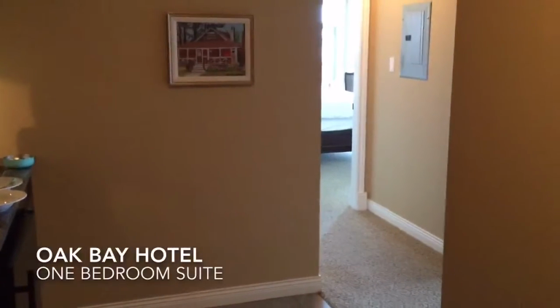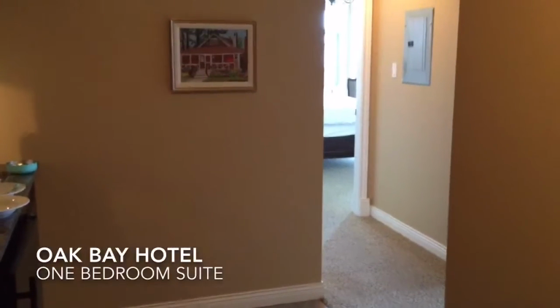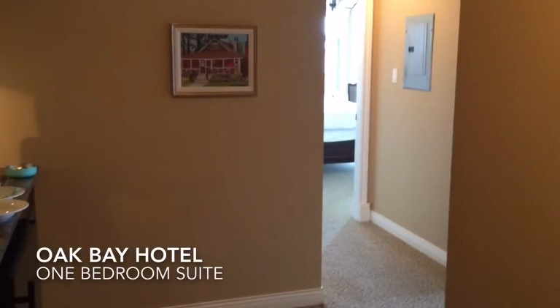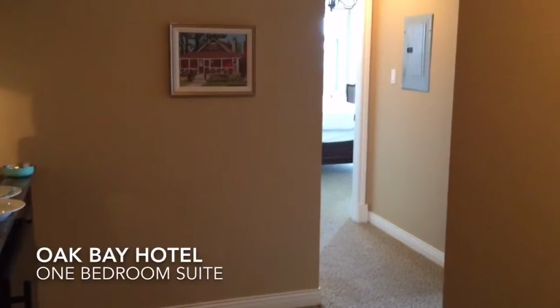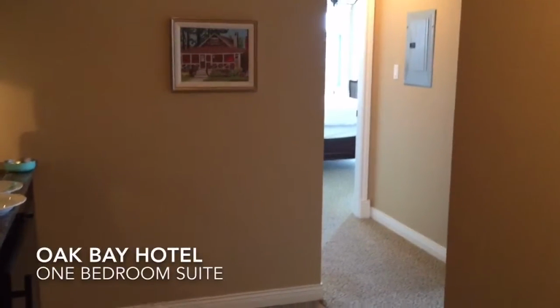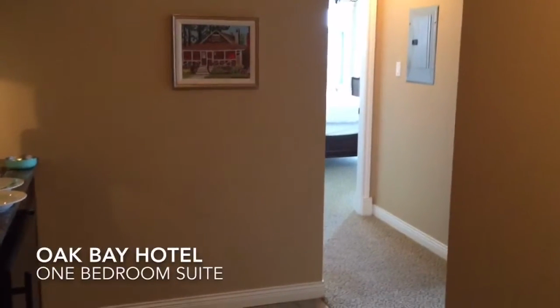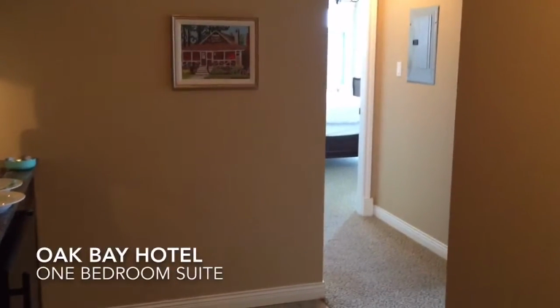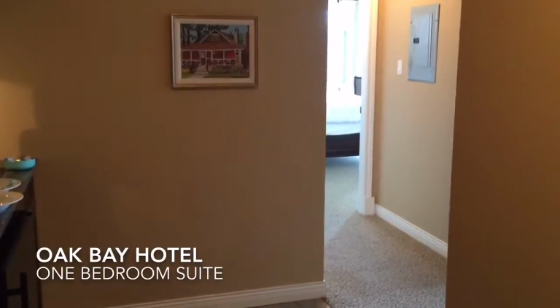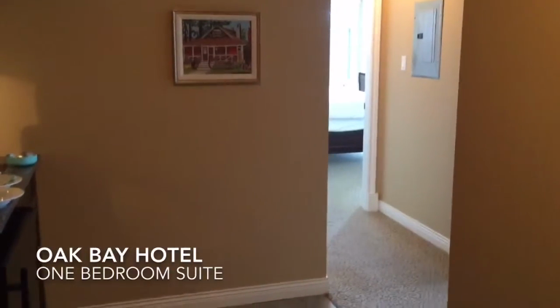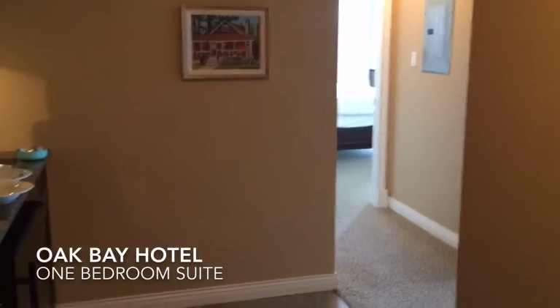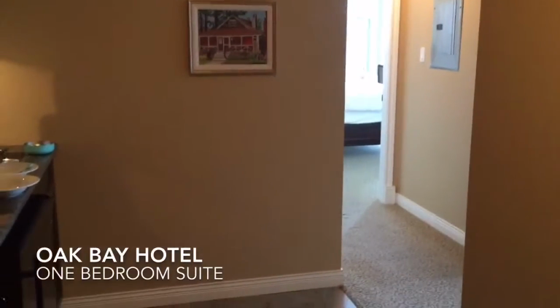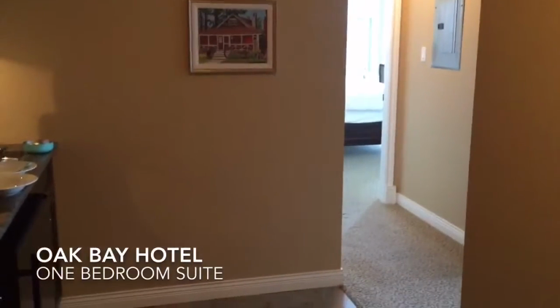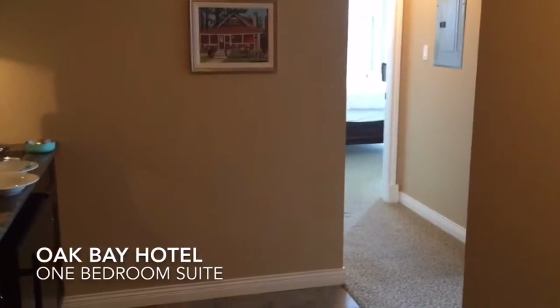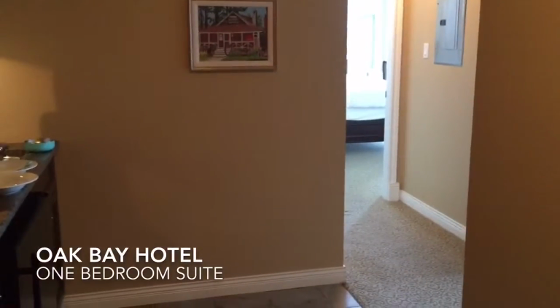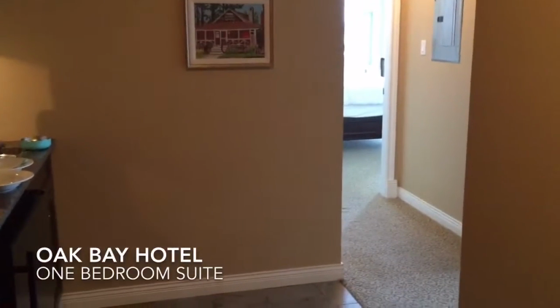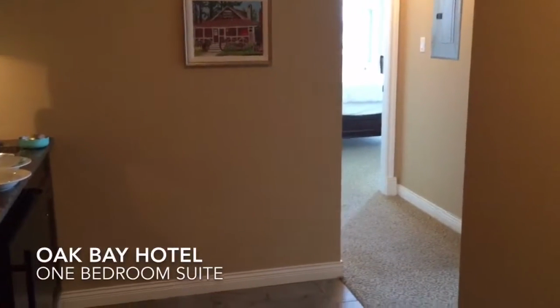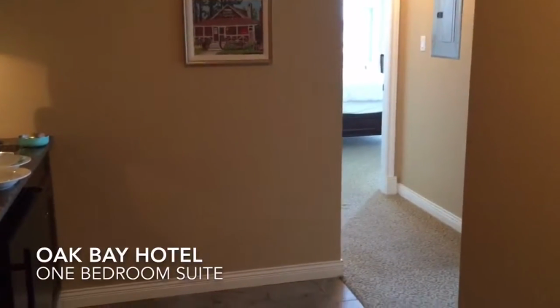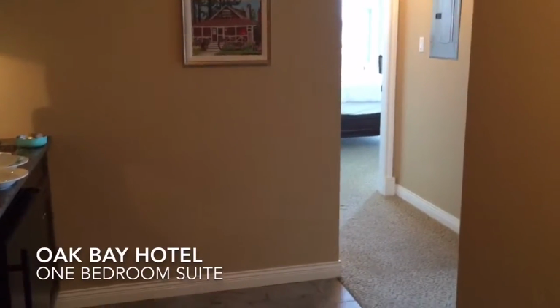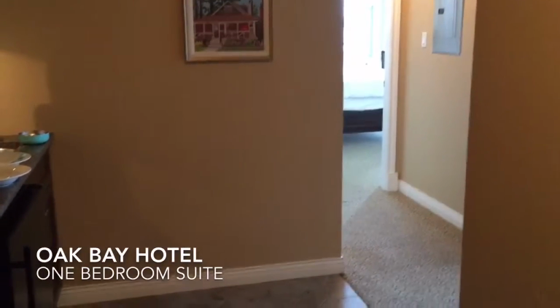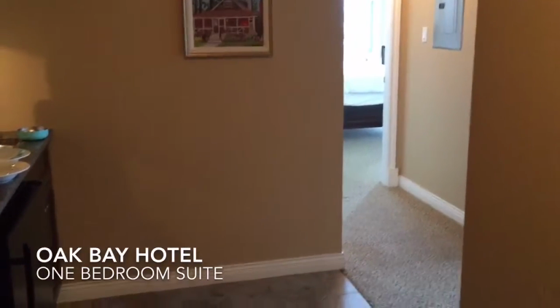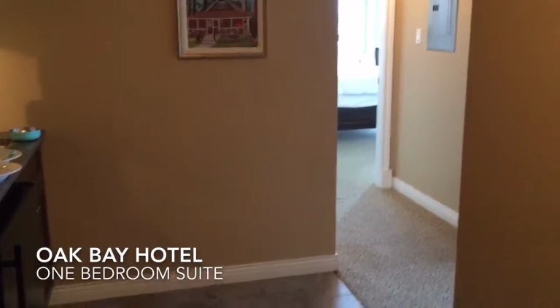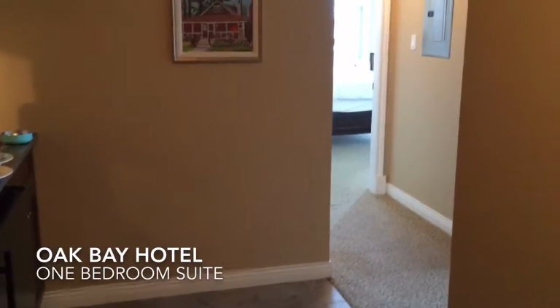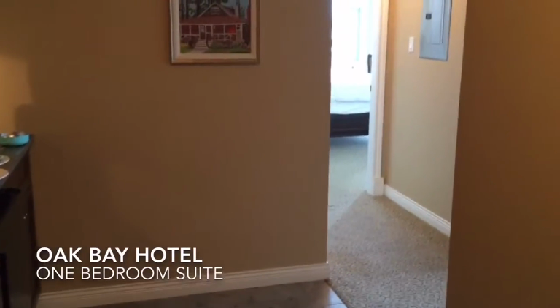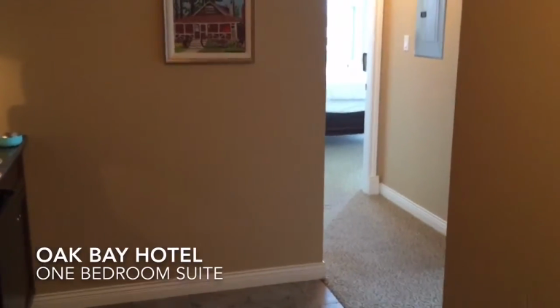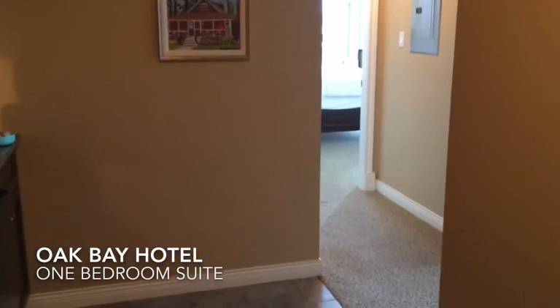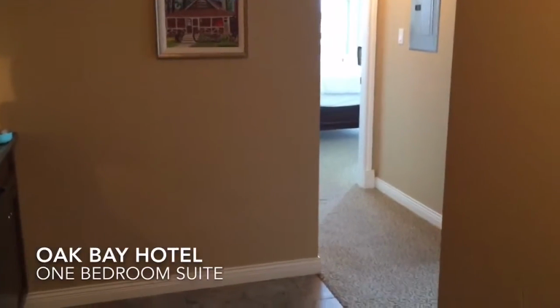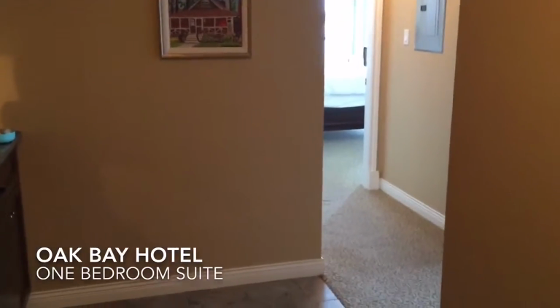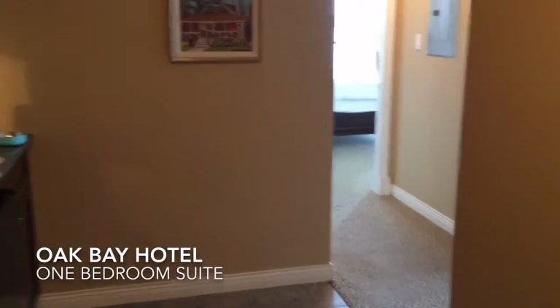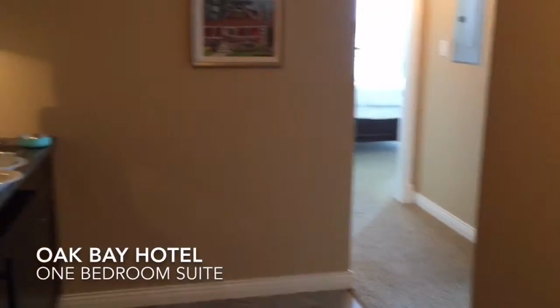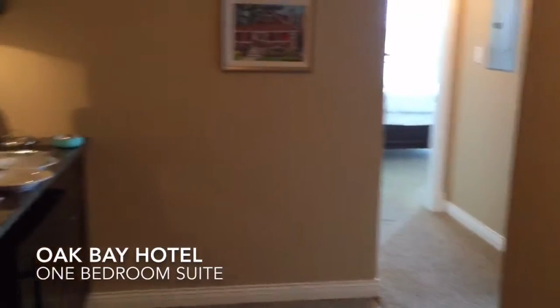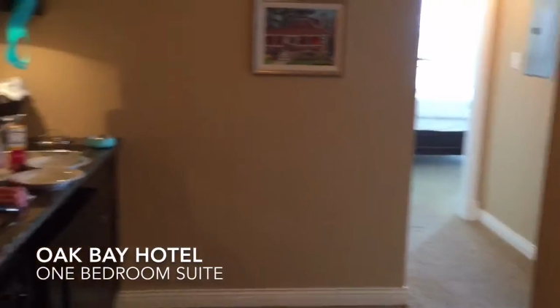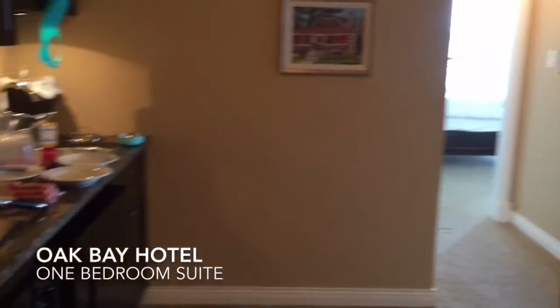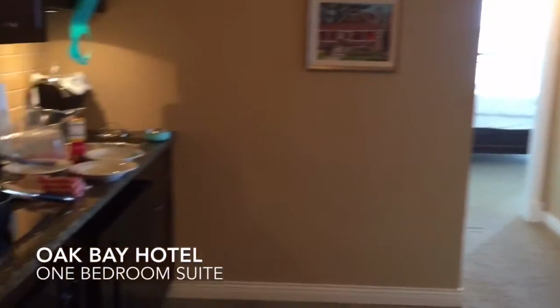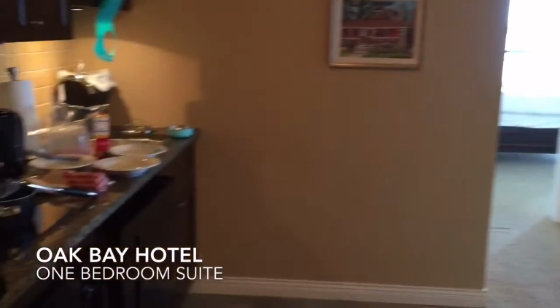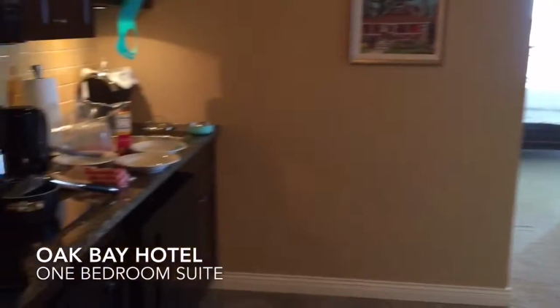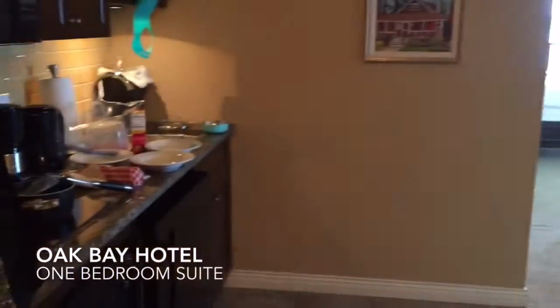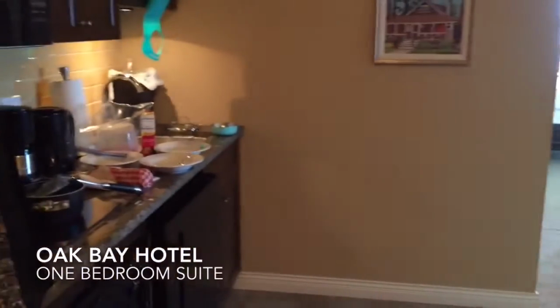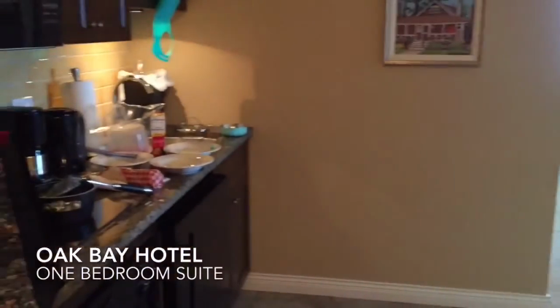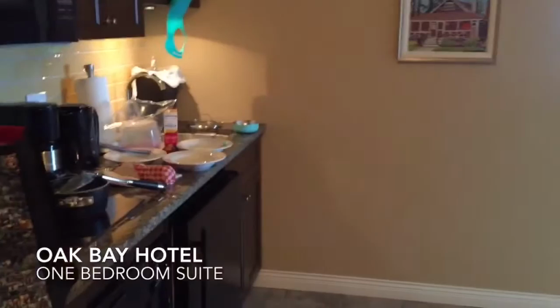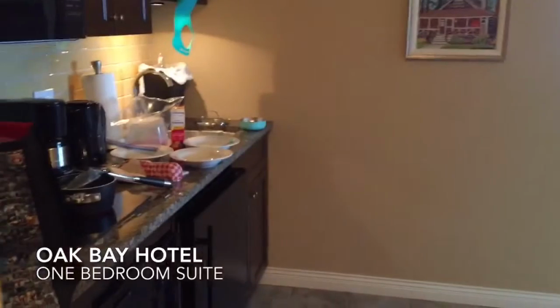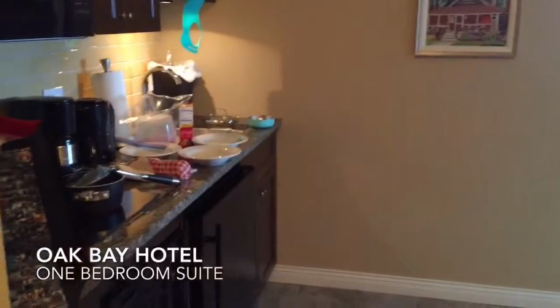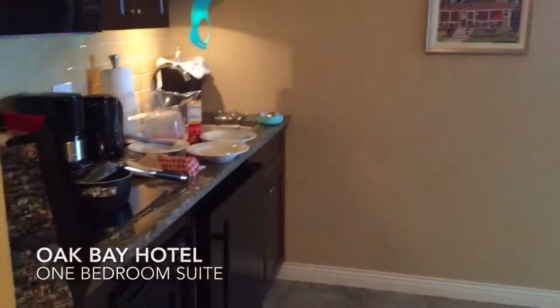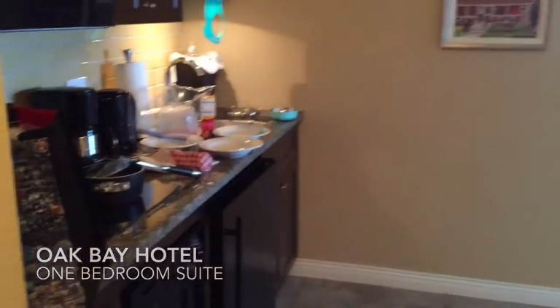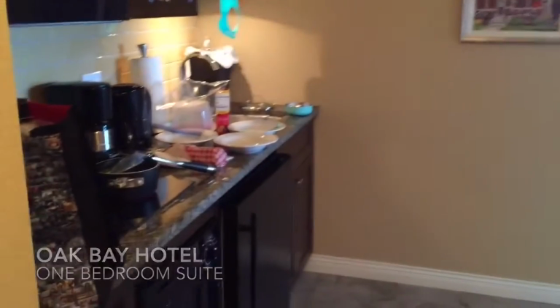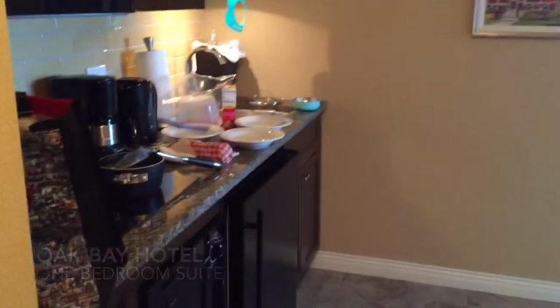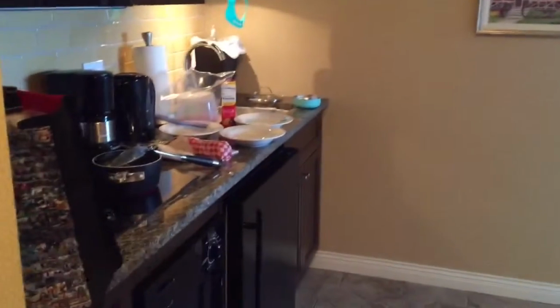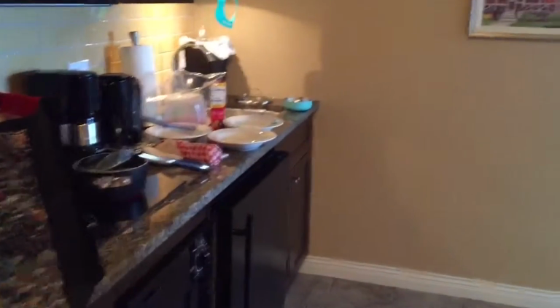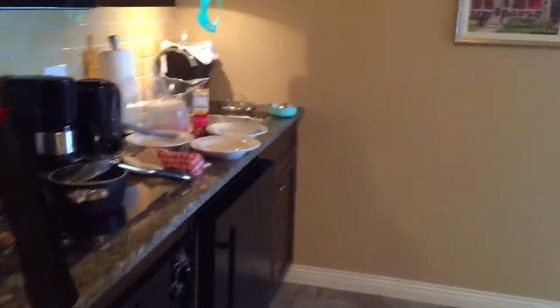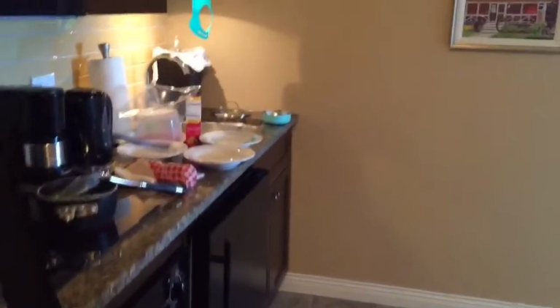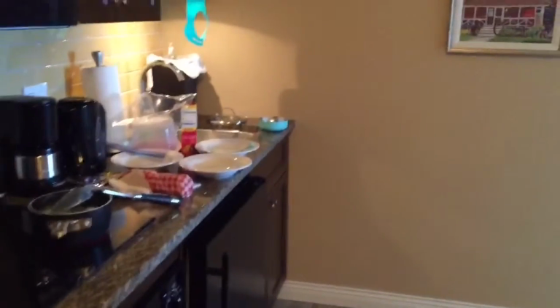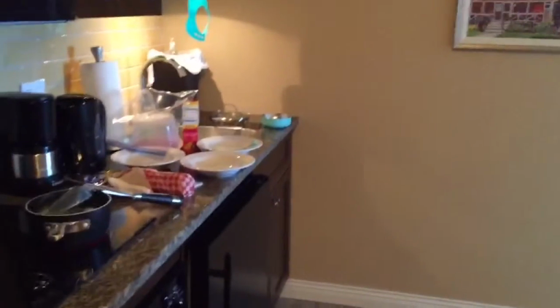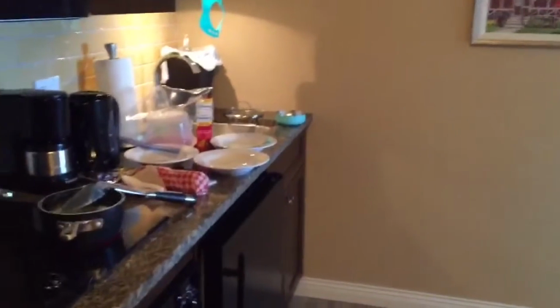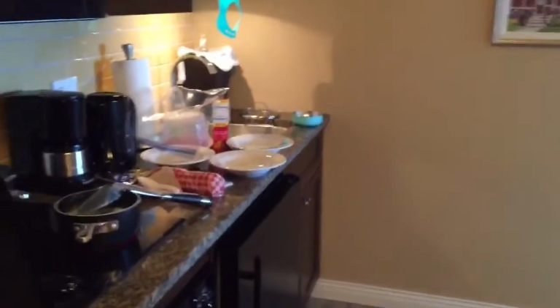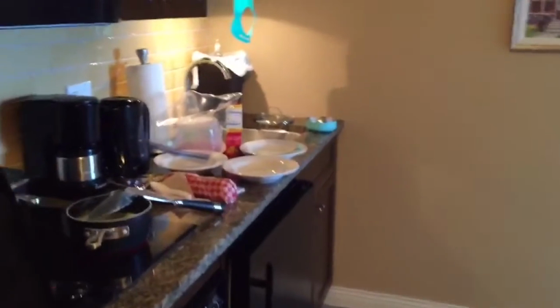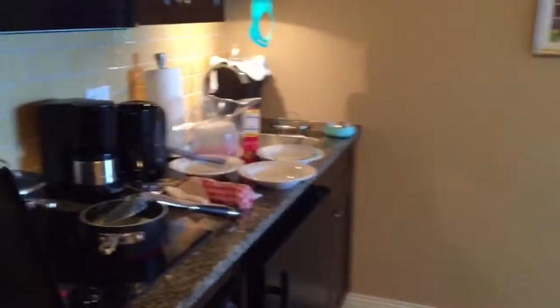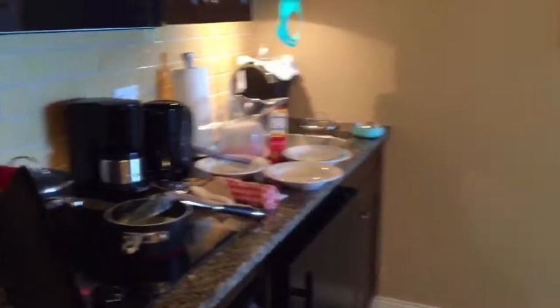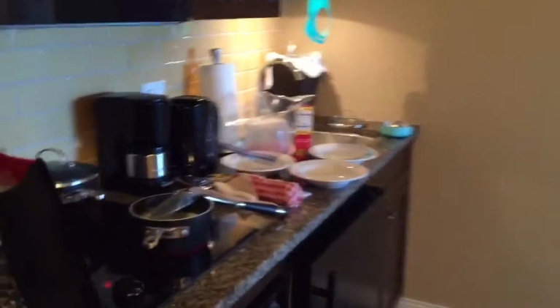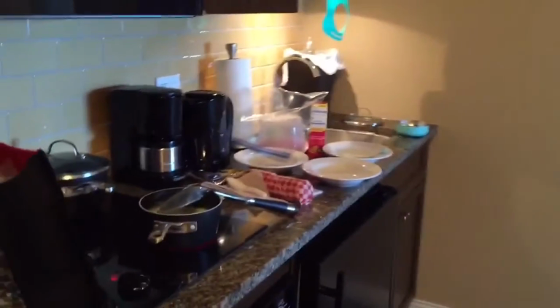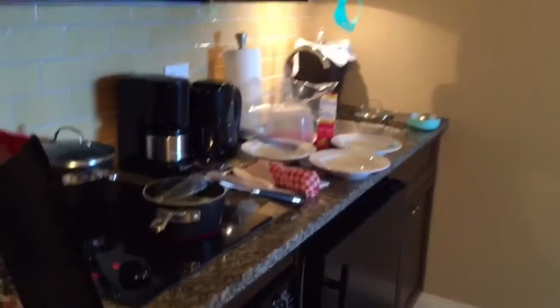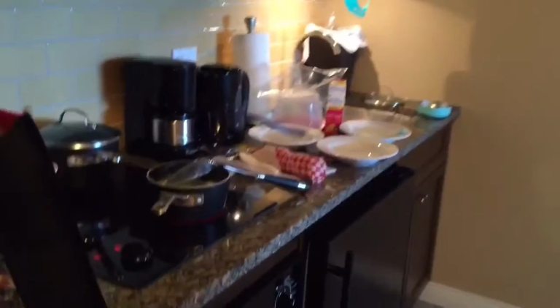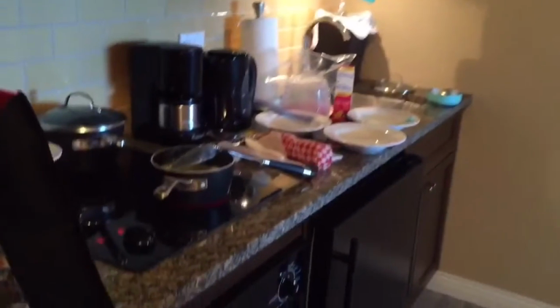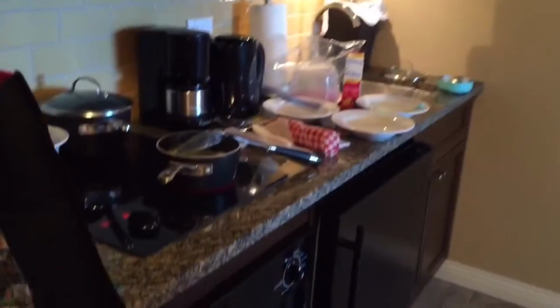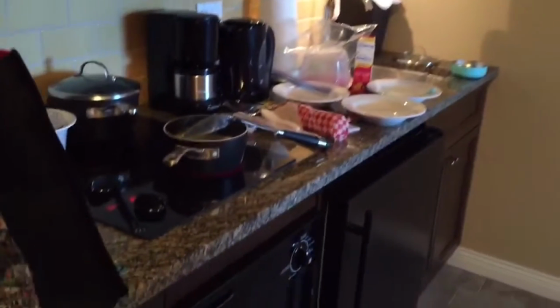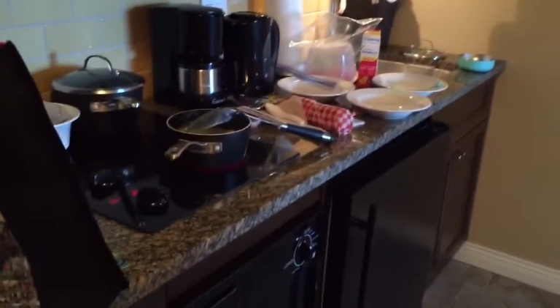One bedroom suite at the Oak Bay Hotel, got a mini kitchen.